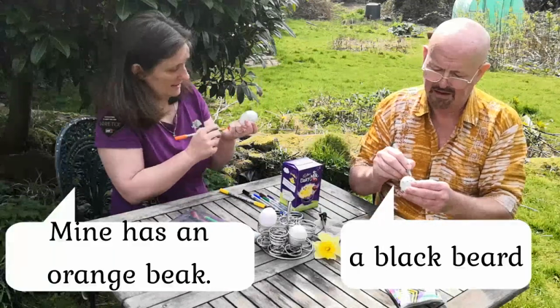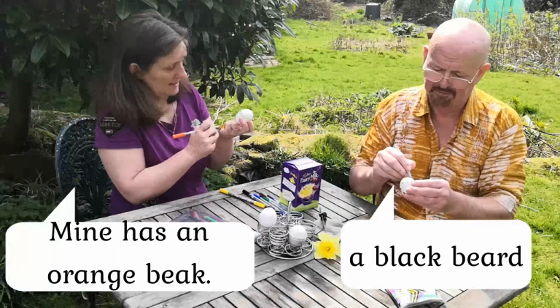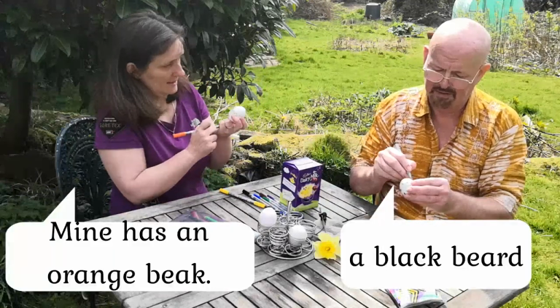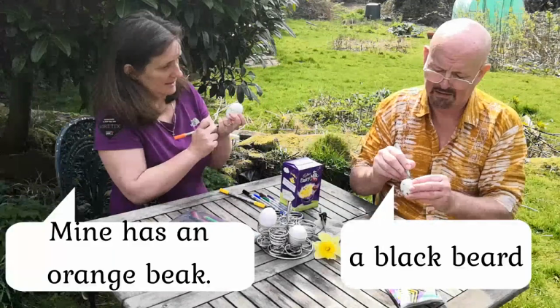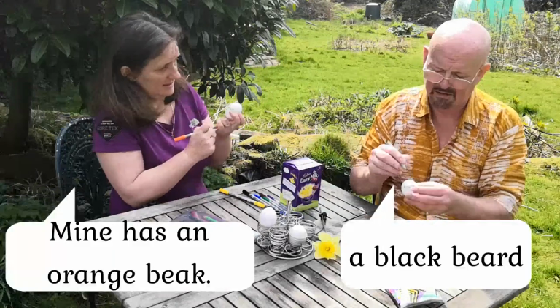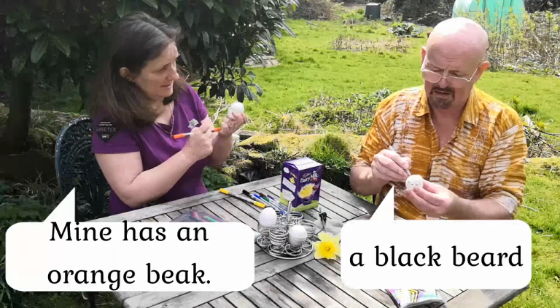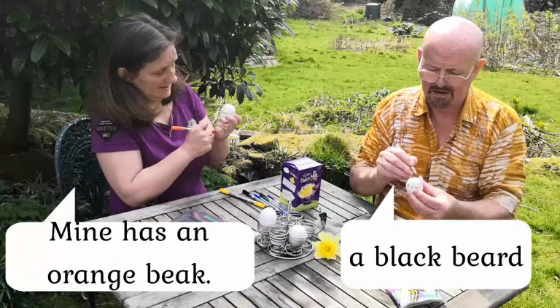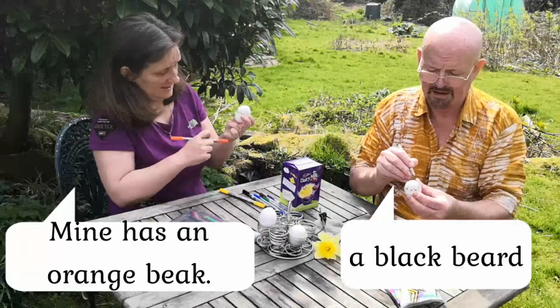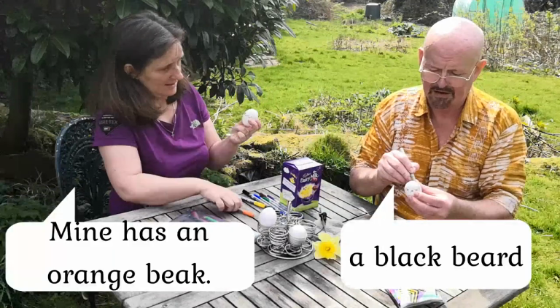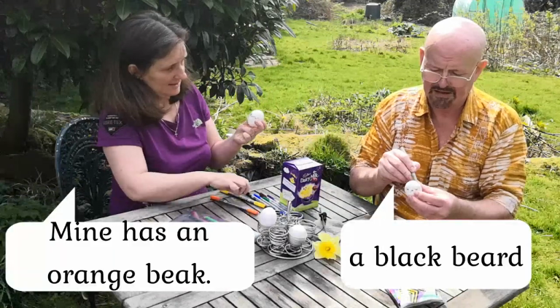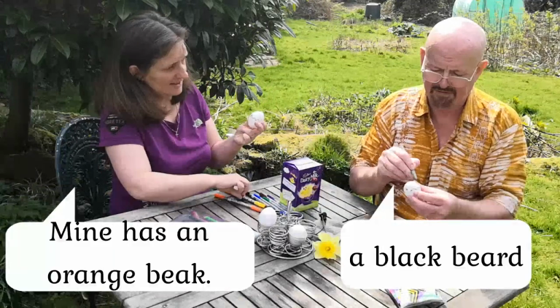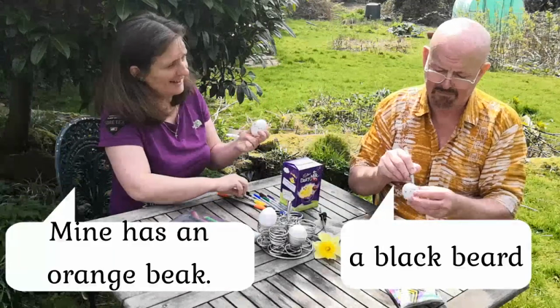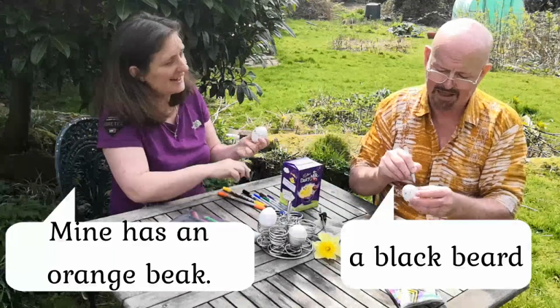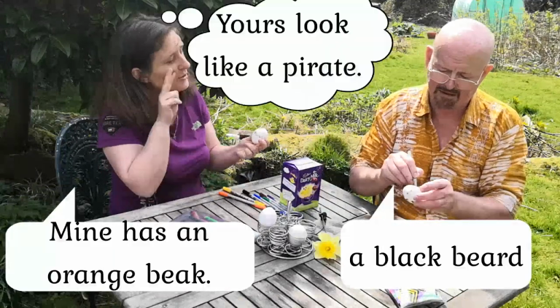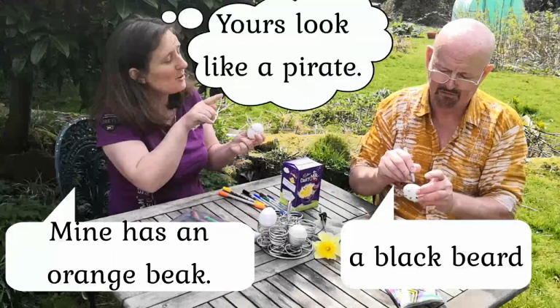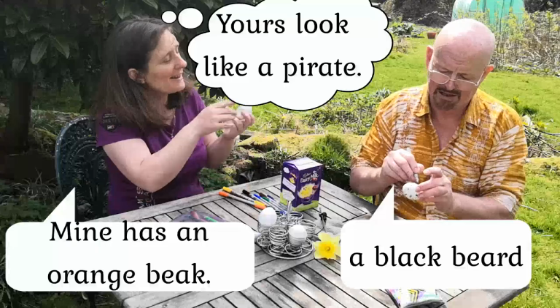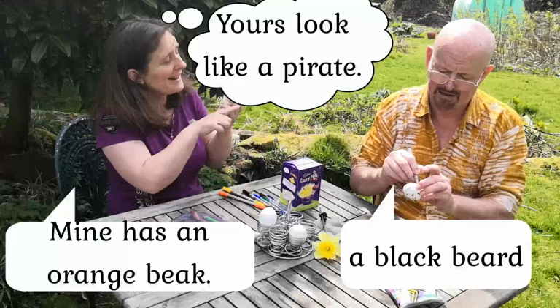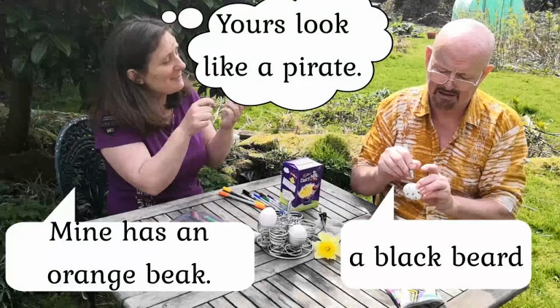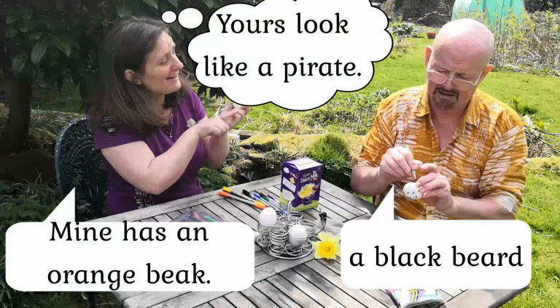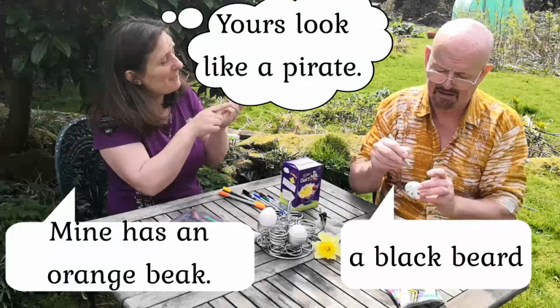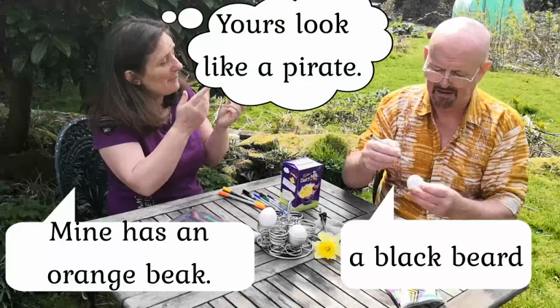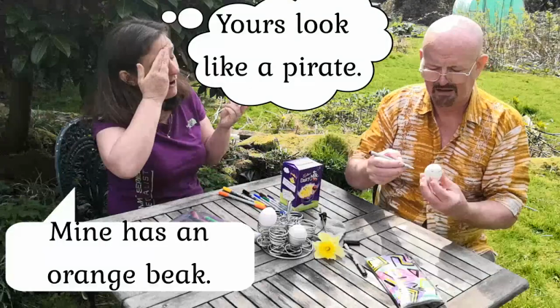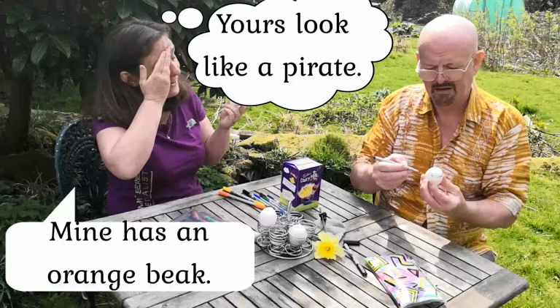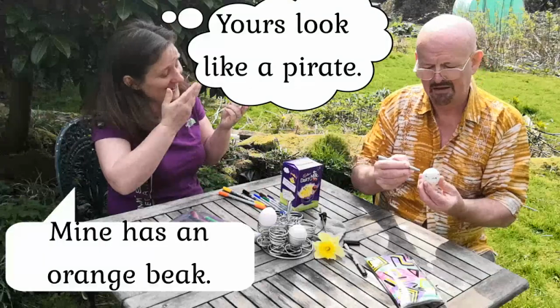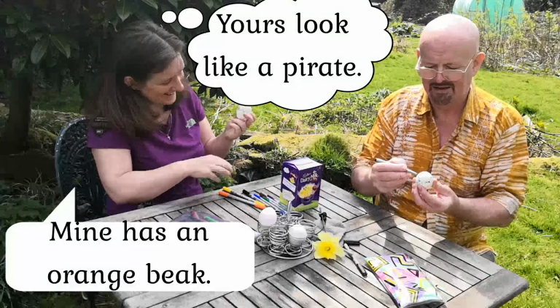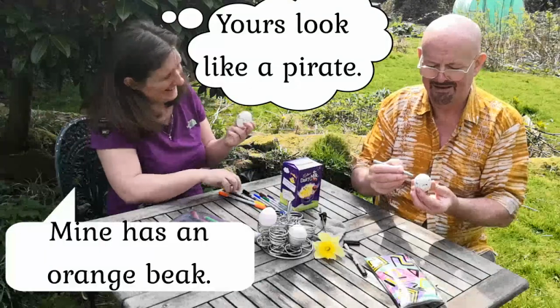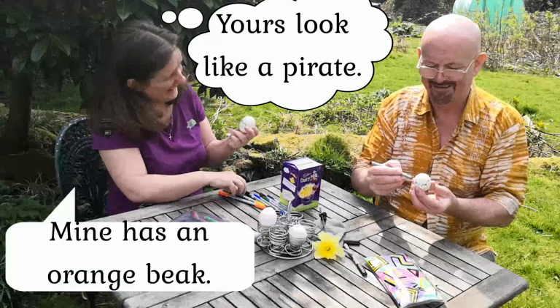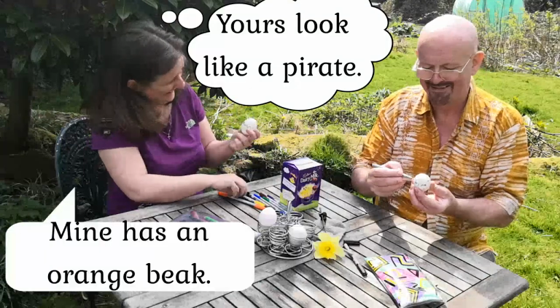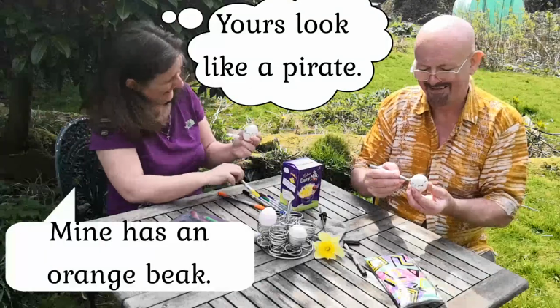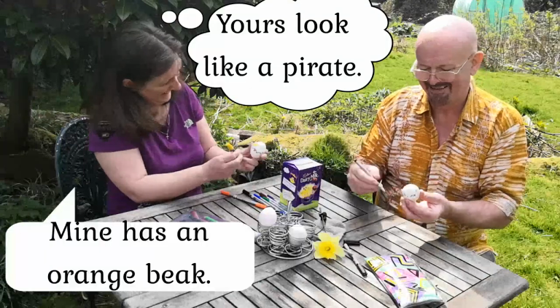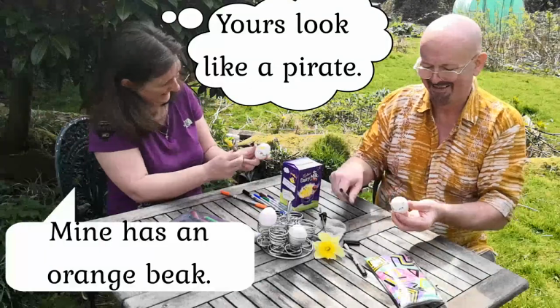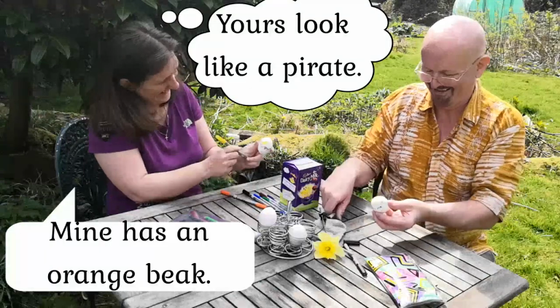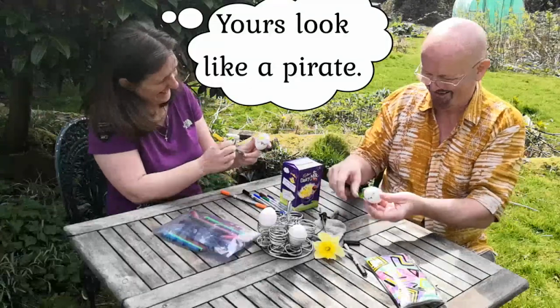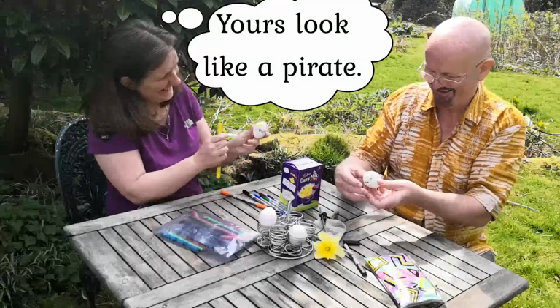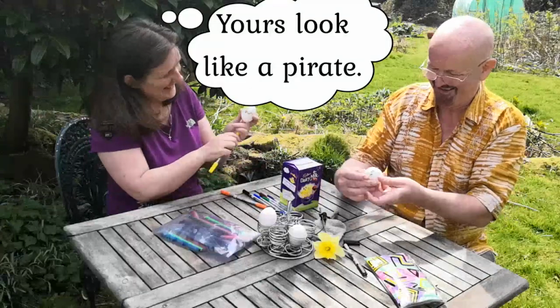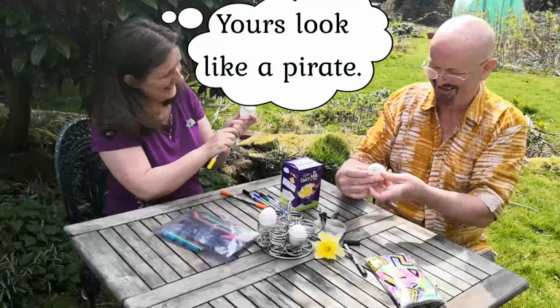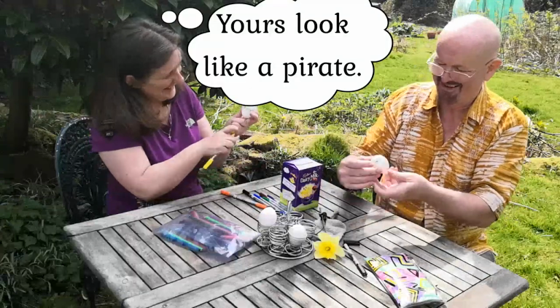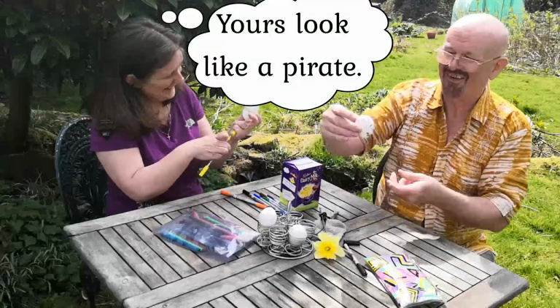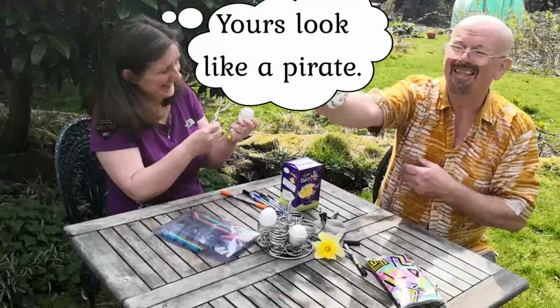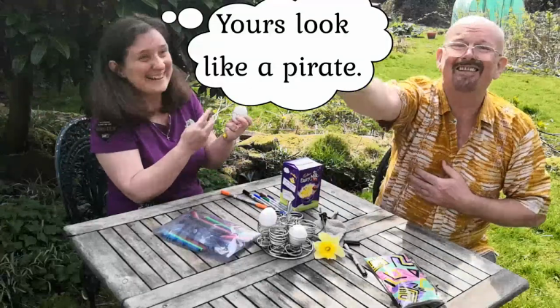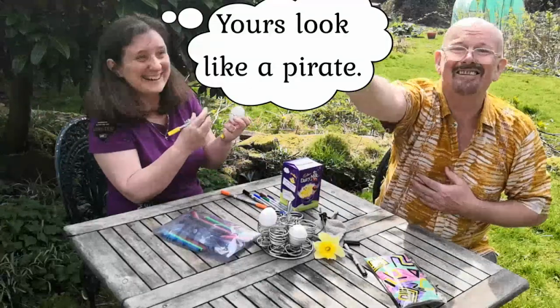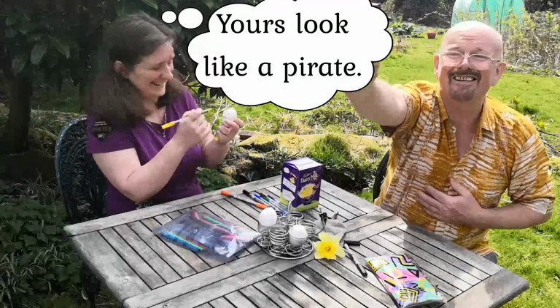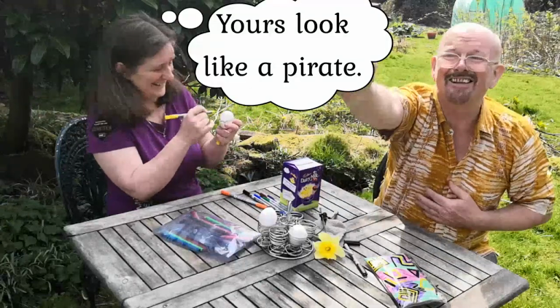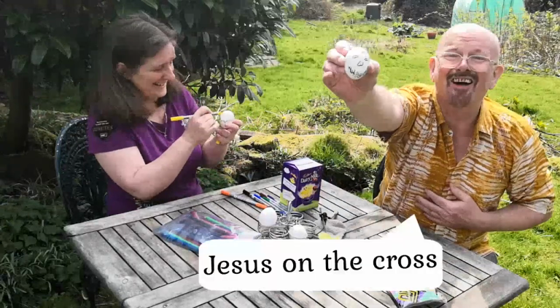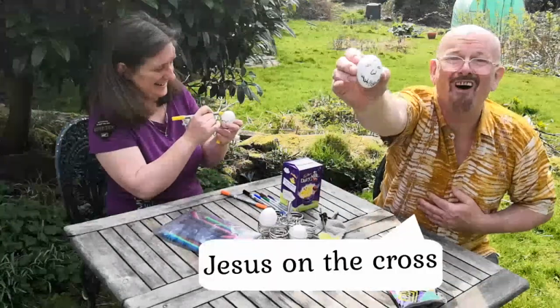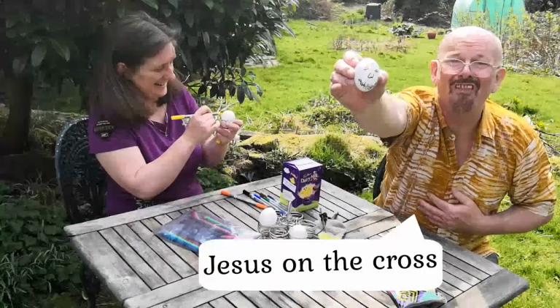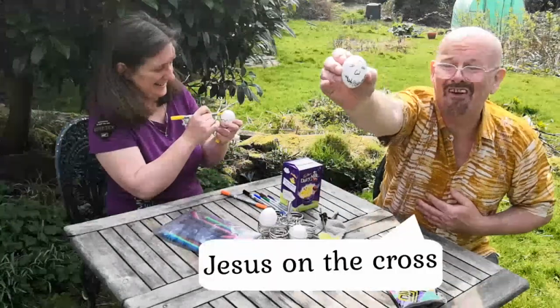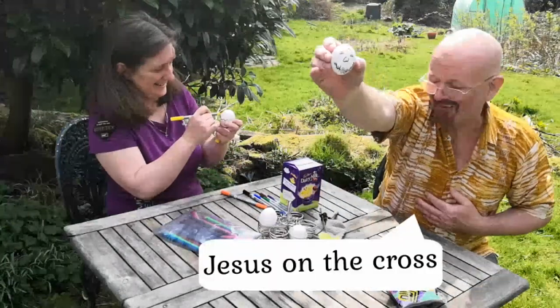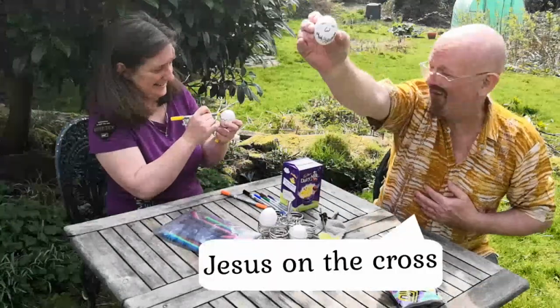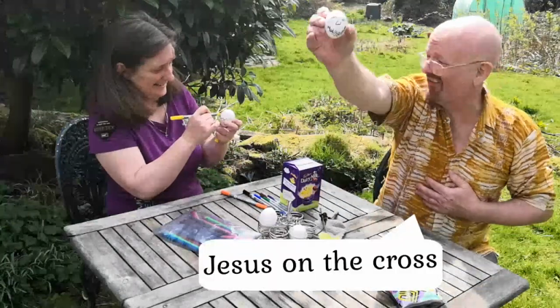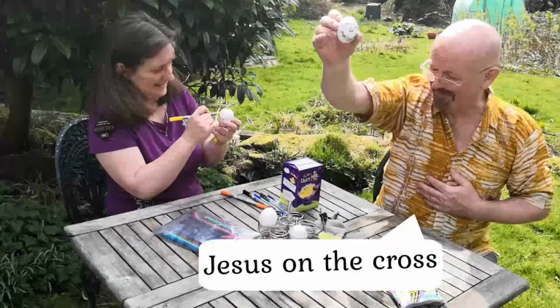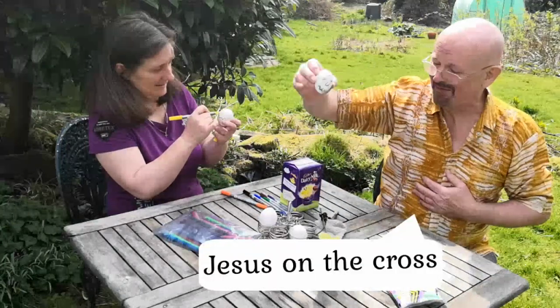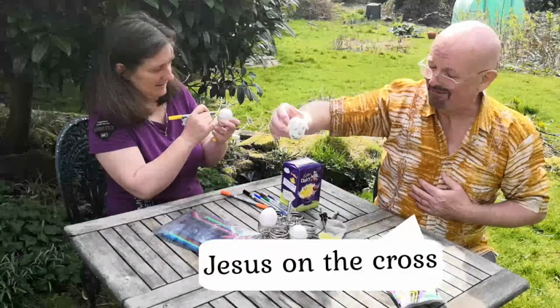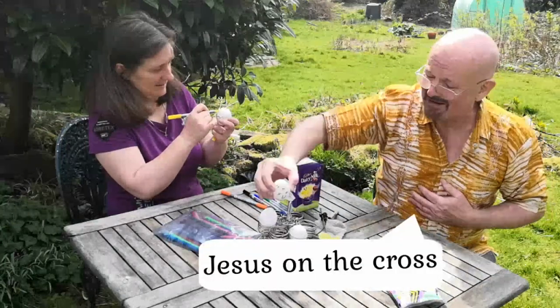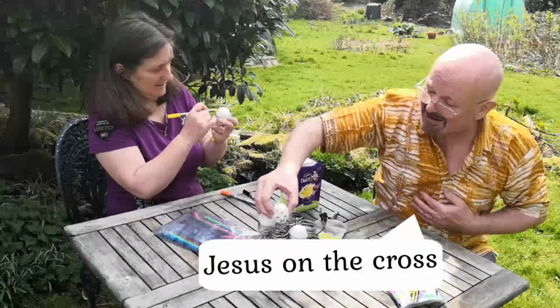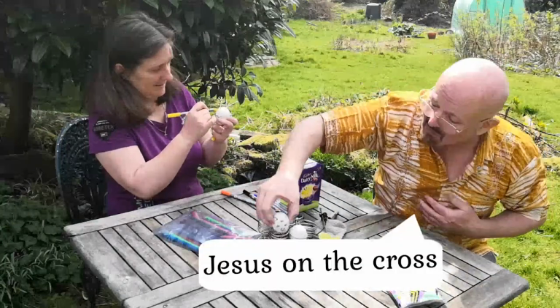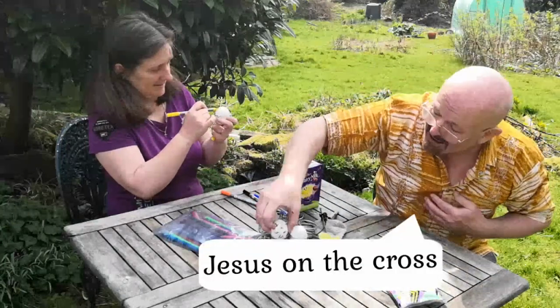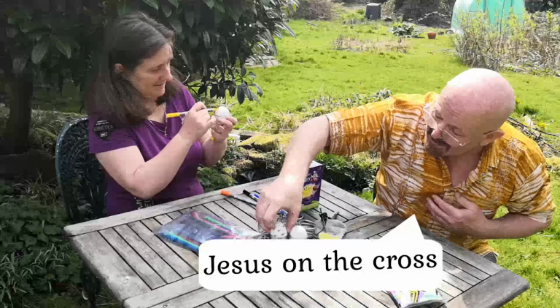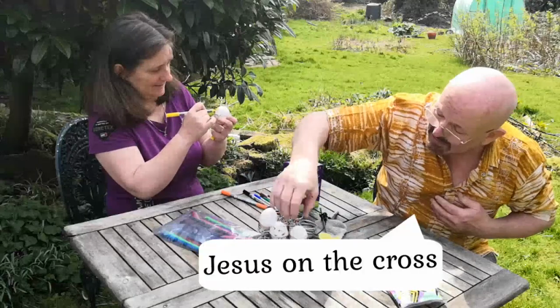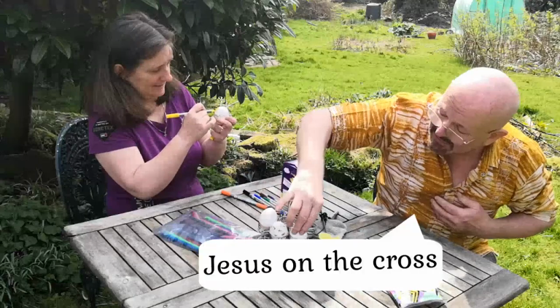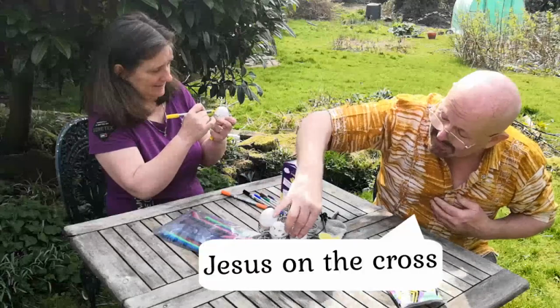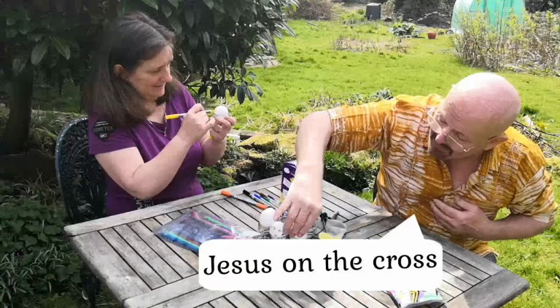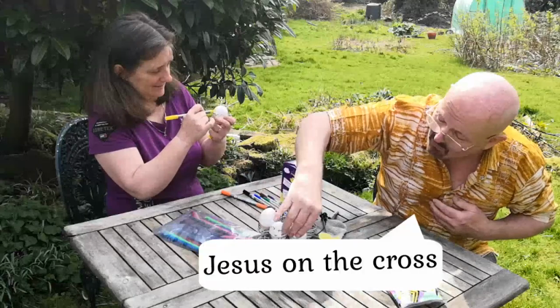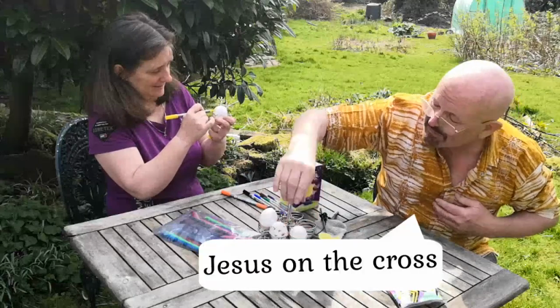I think I'll give him some hair as well. Isn't it like a pirate? Look, that's Jesus on the cross. Ready to go, and I'm going to get another one.